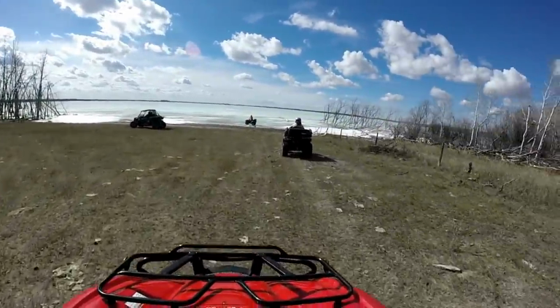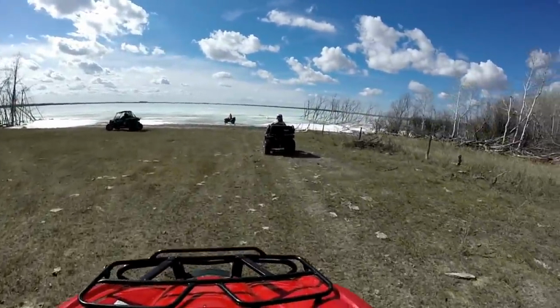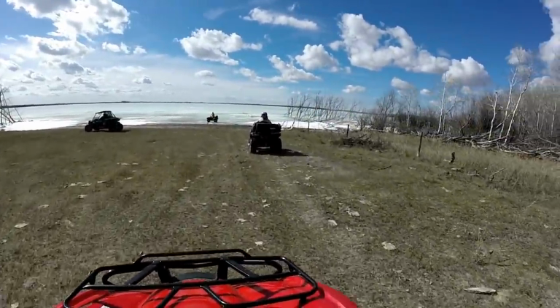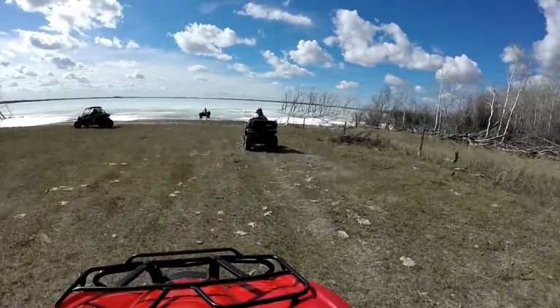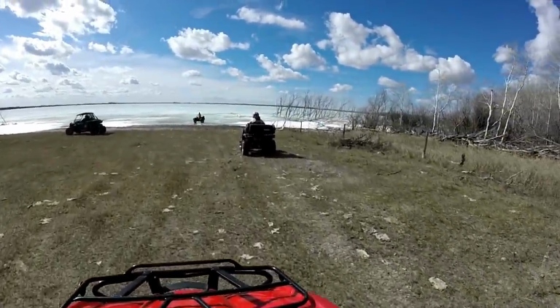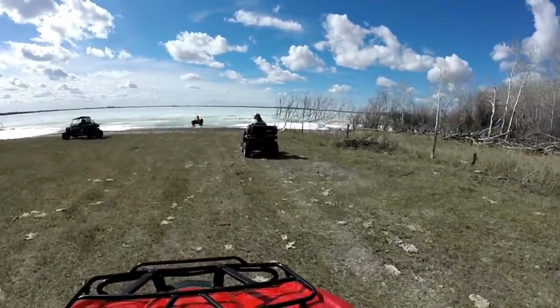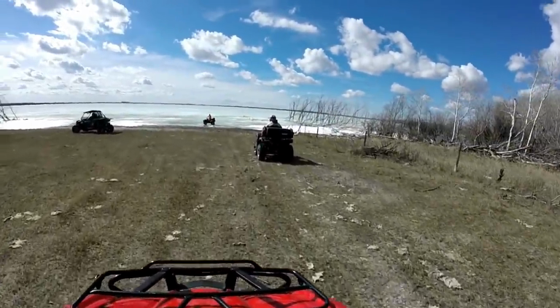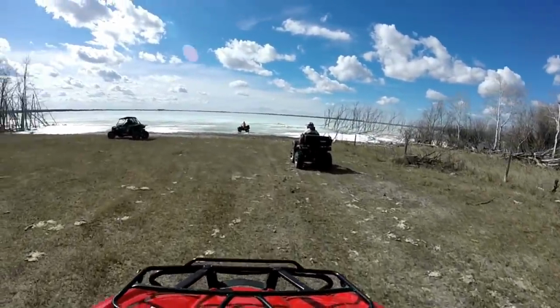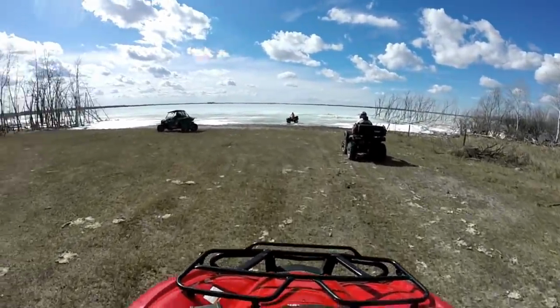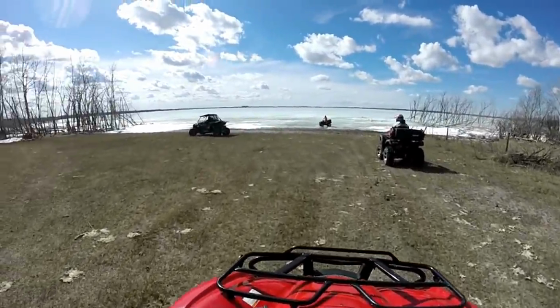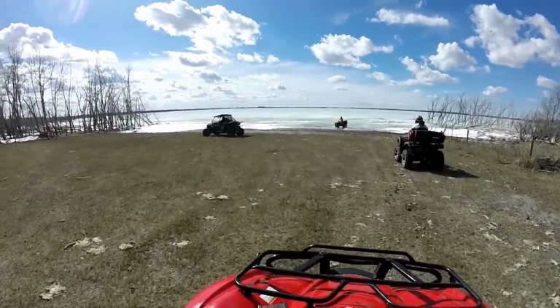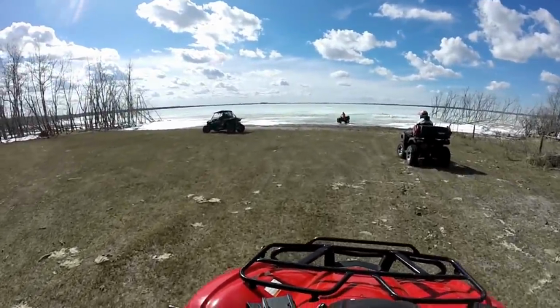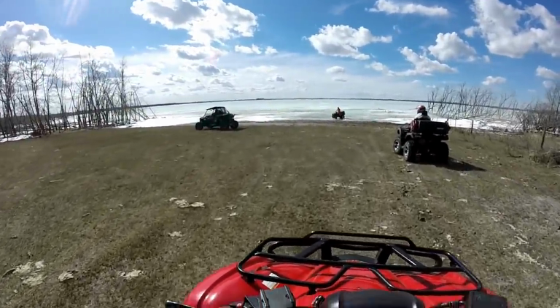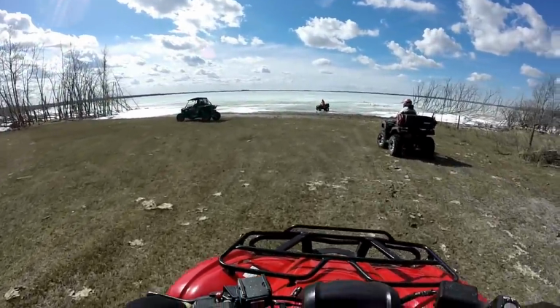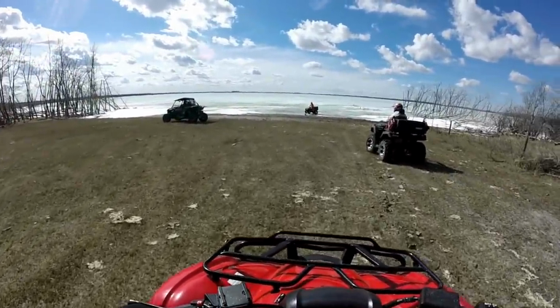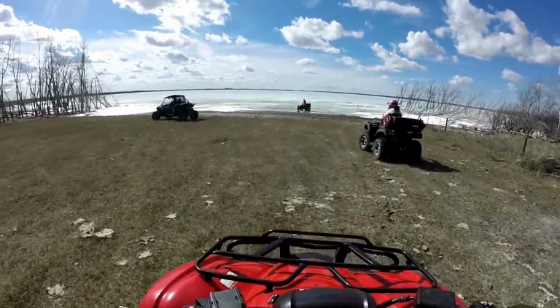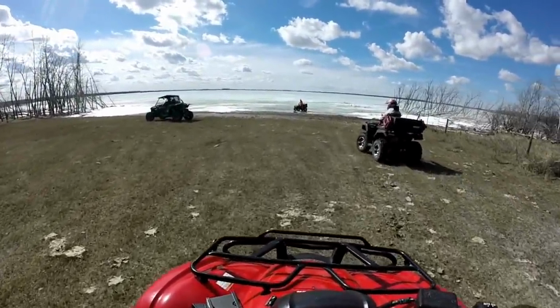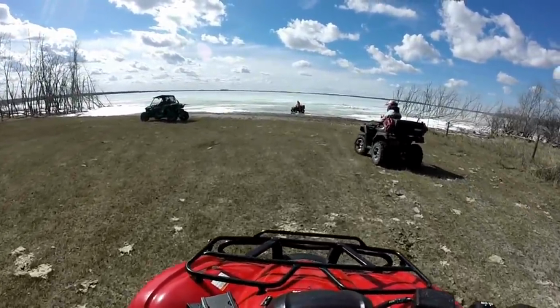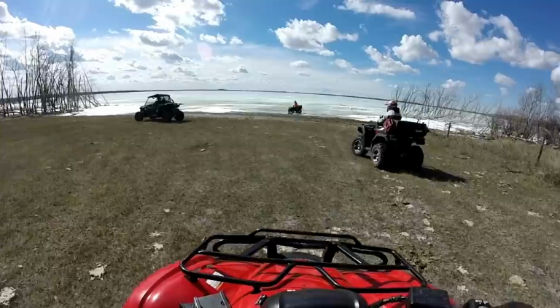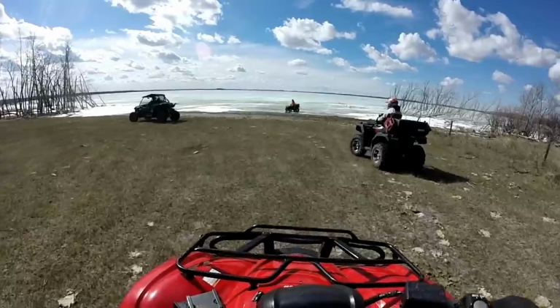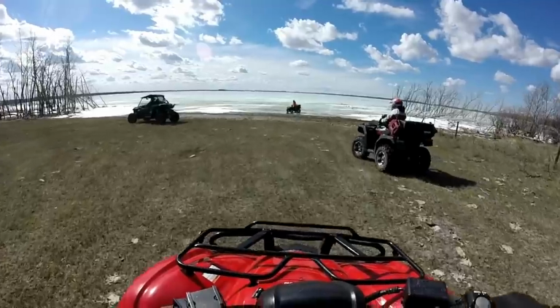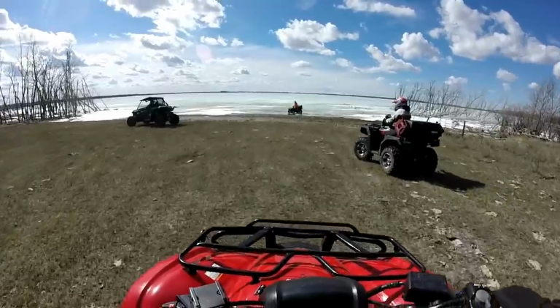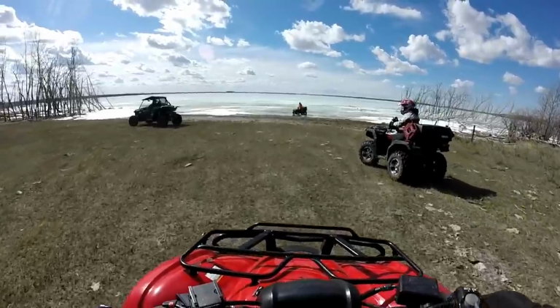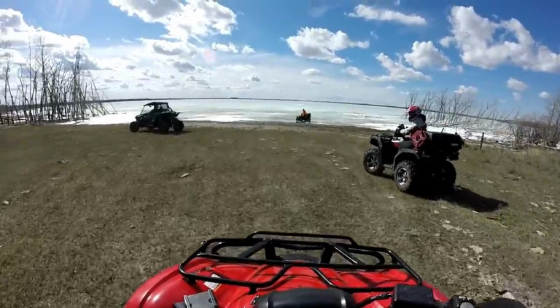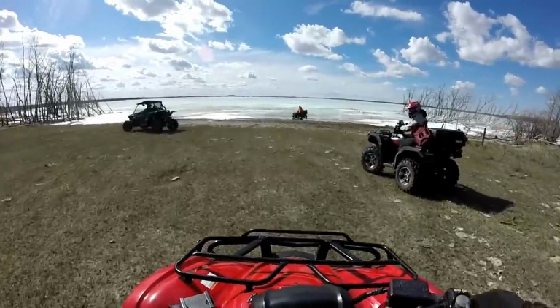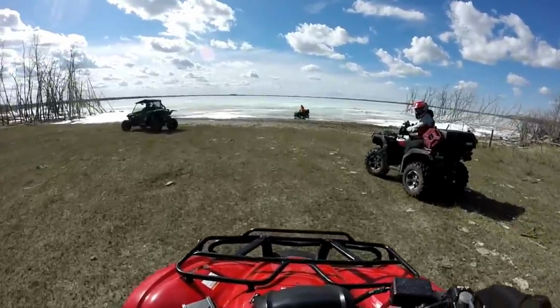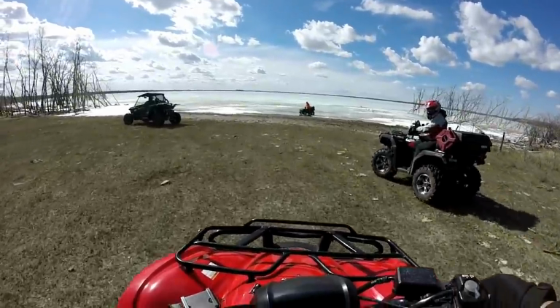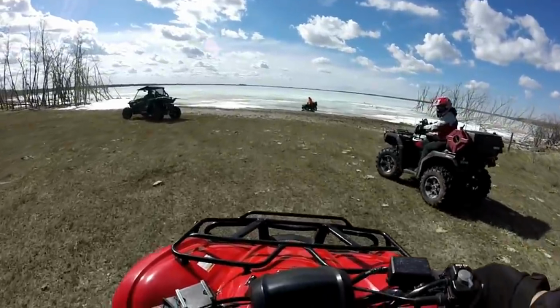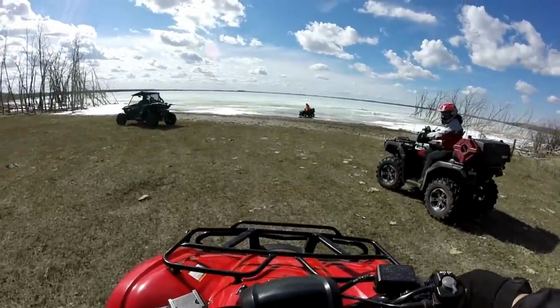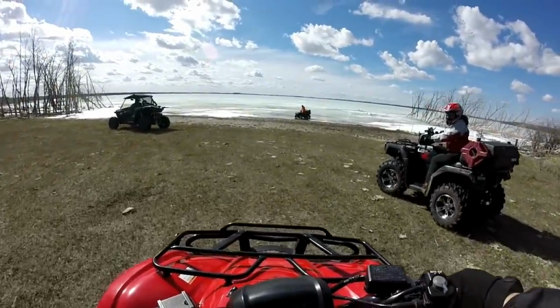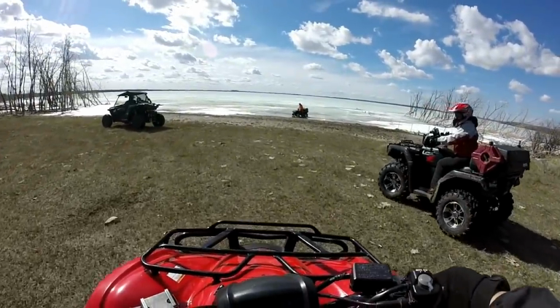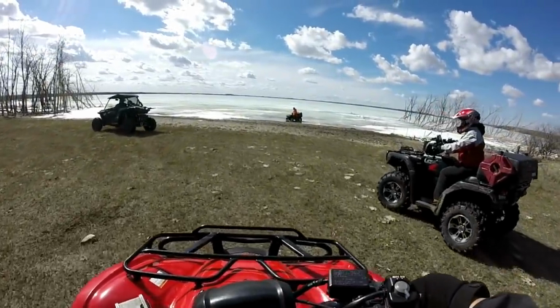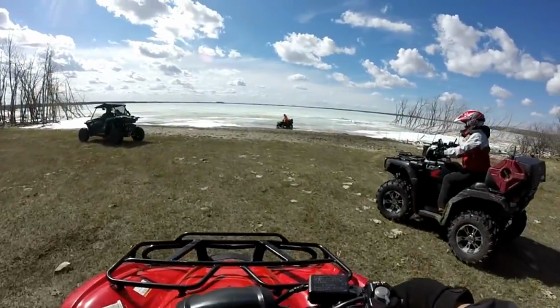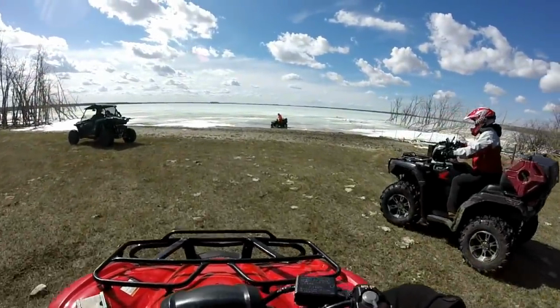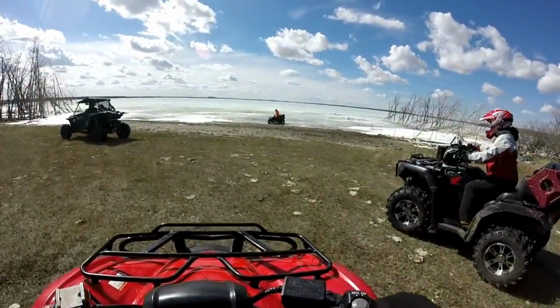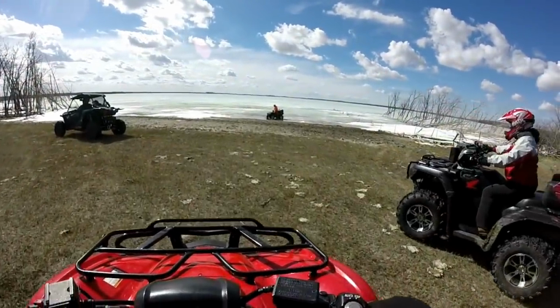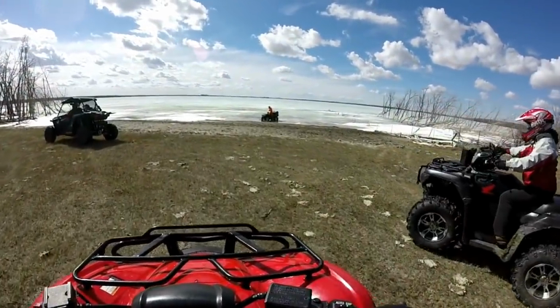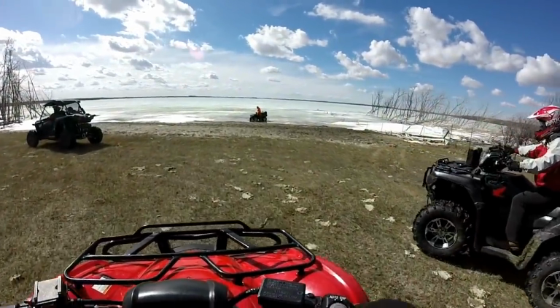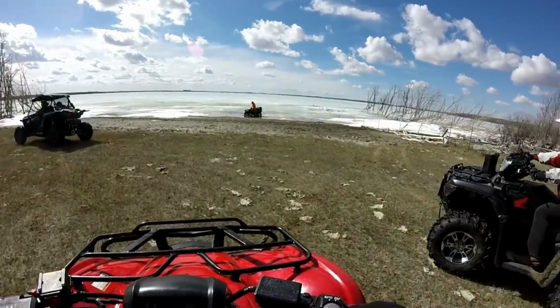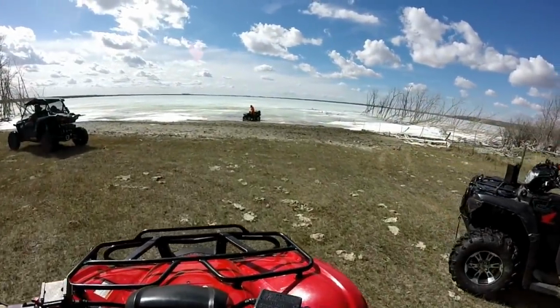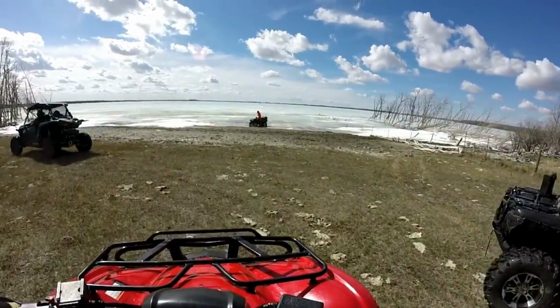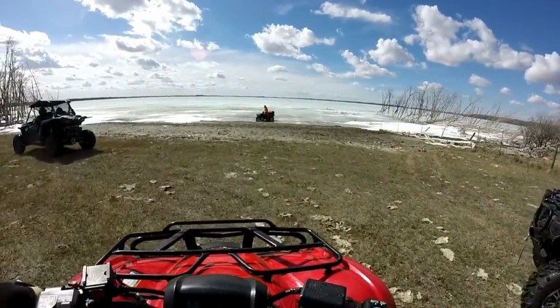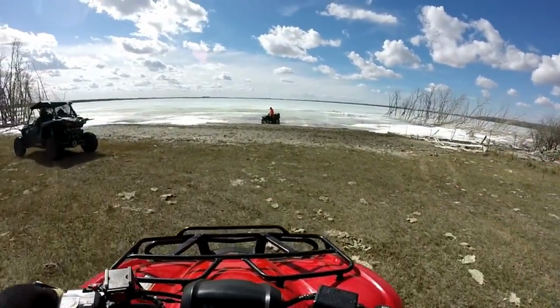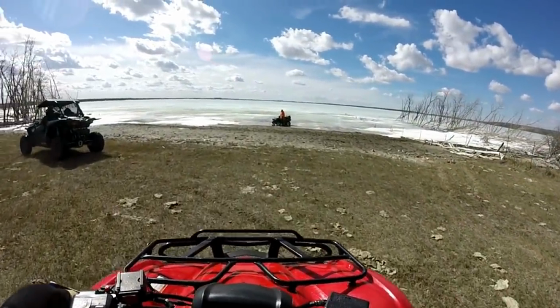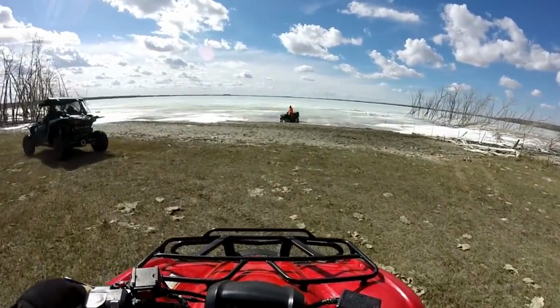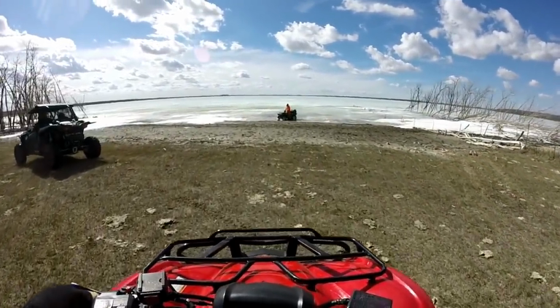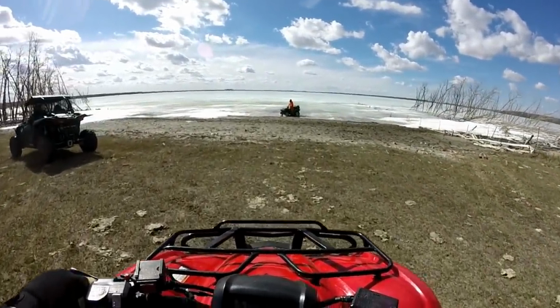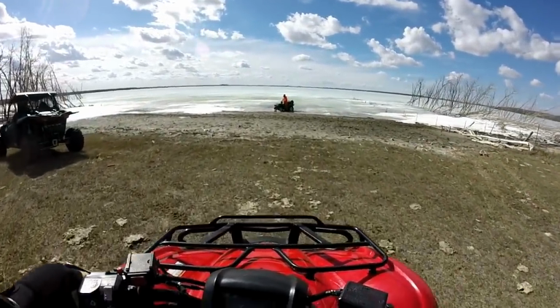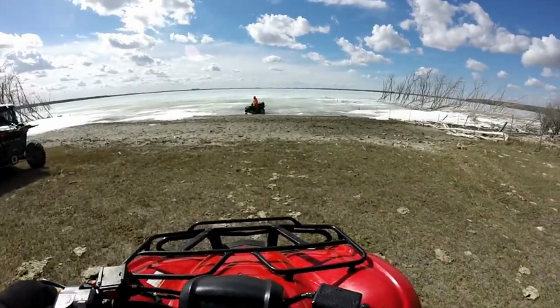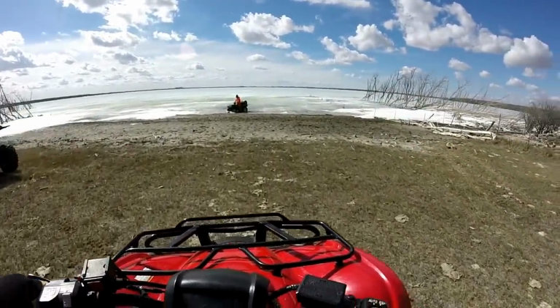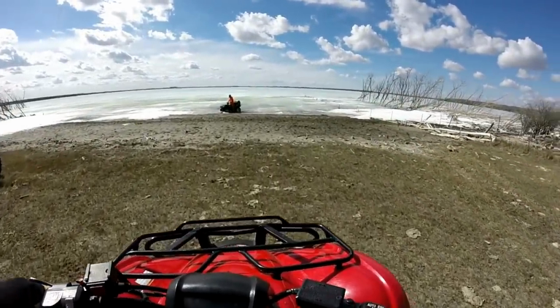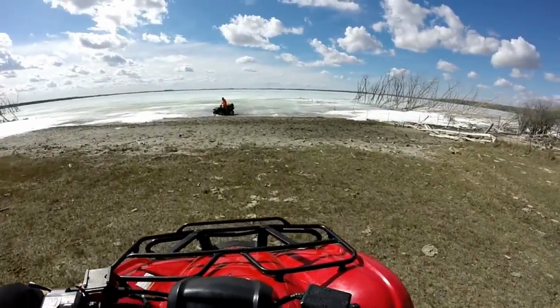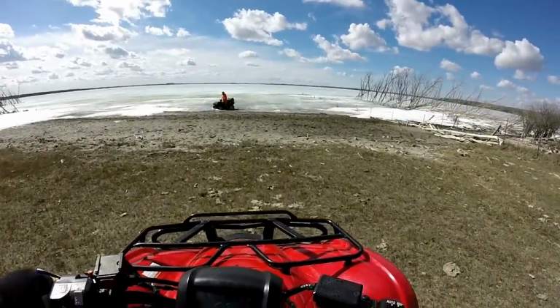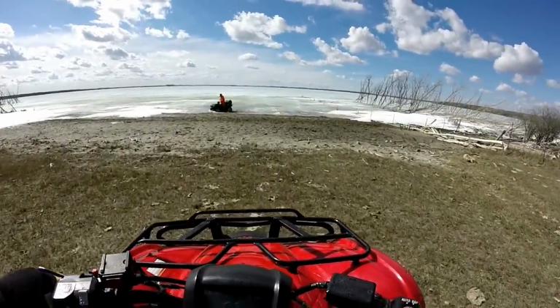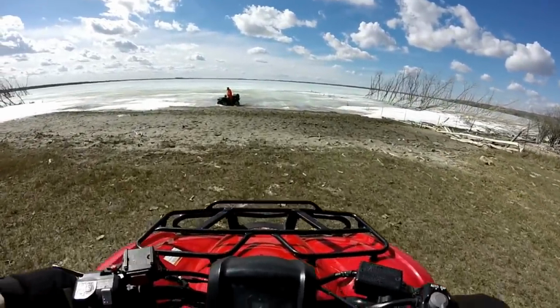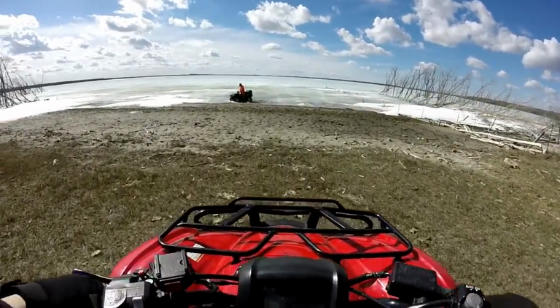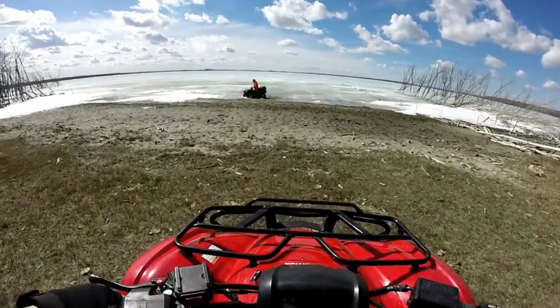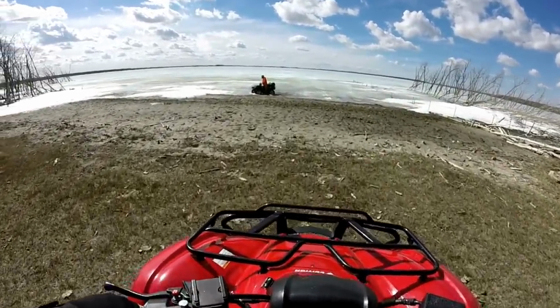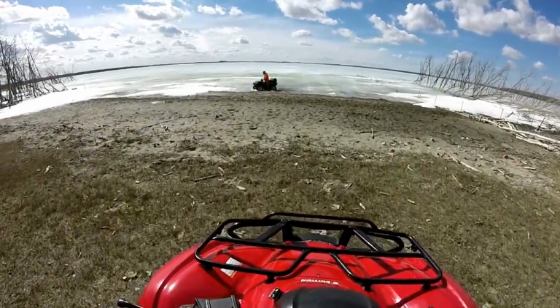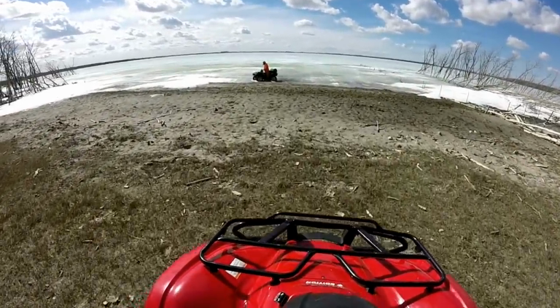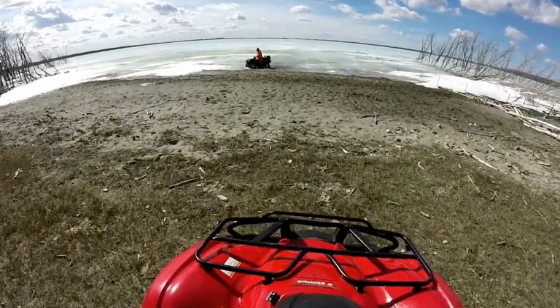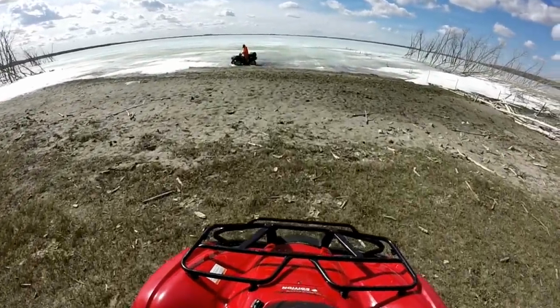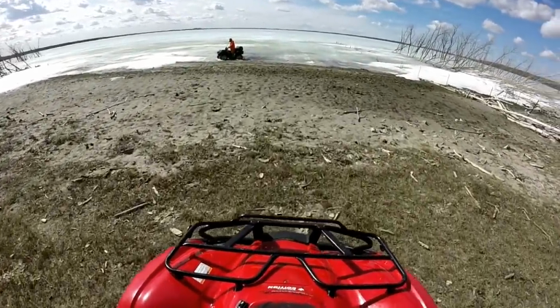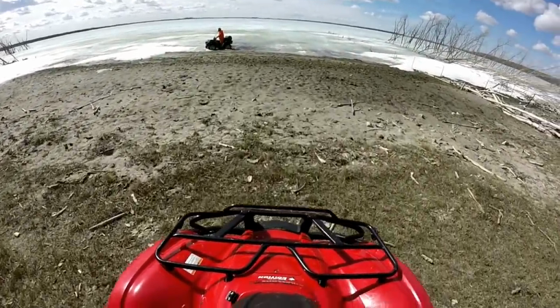This is part of Dry Lake, I guess. This is sand.